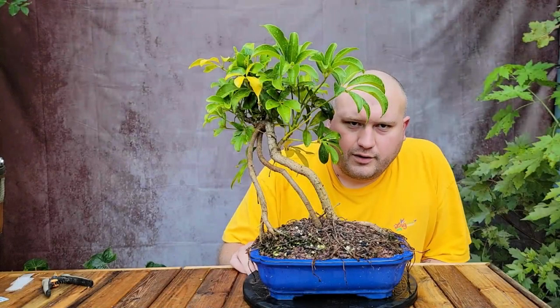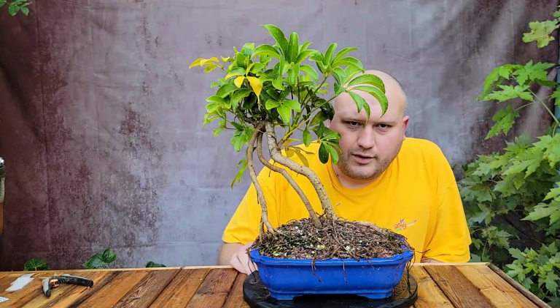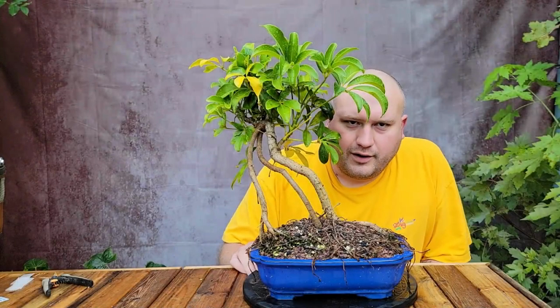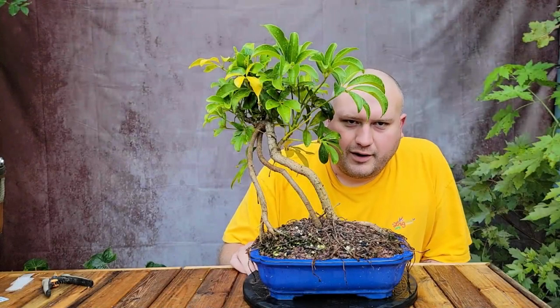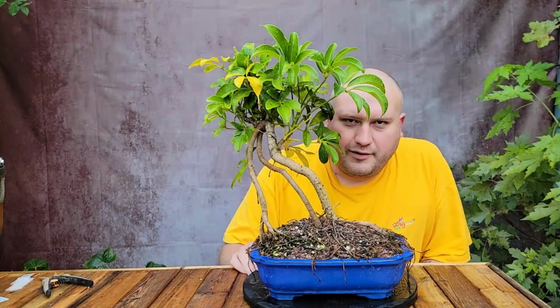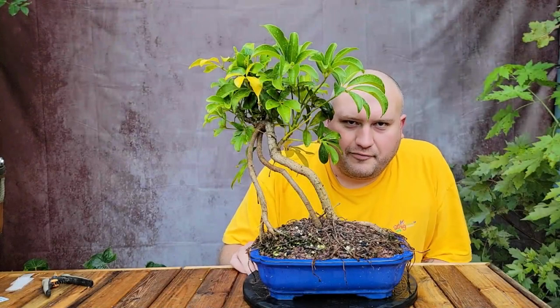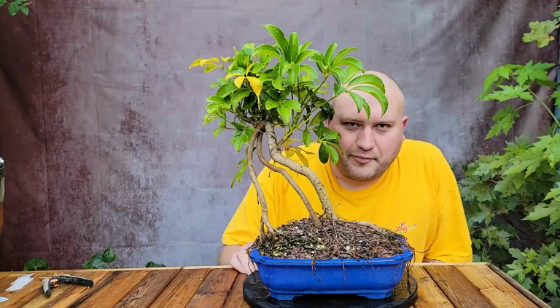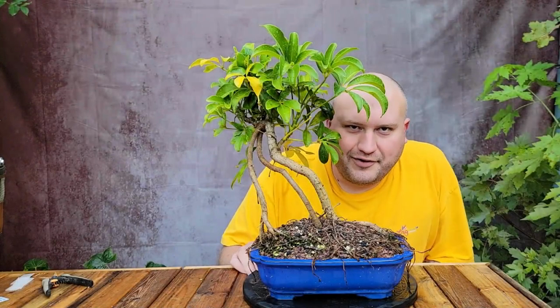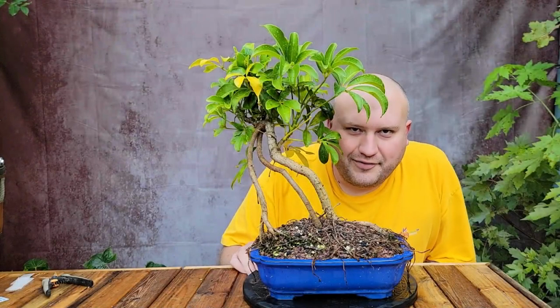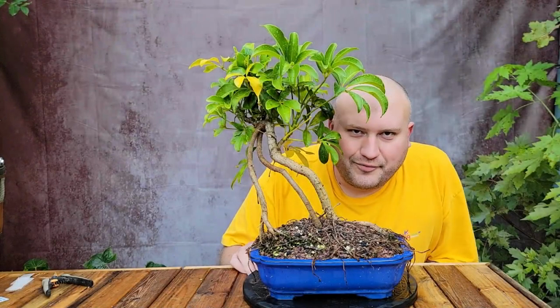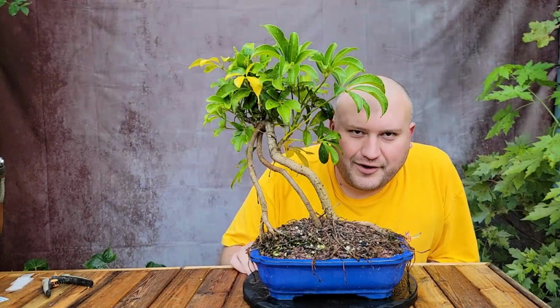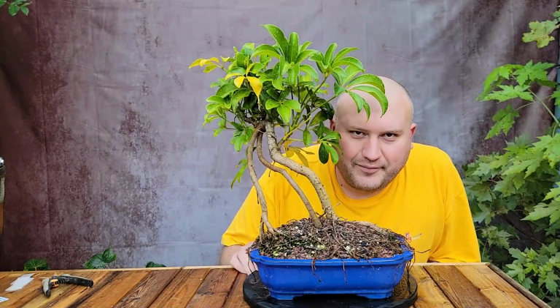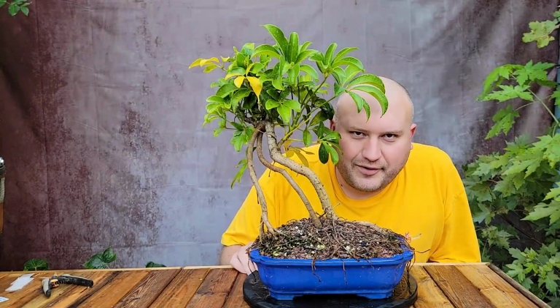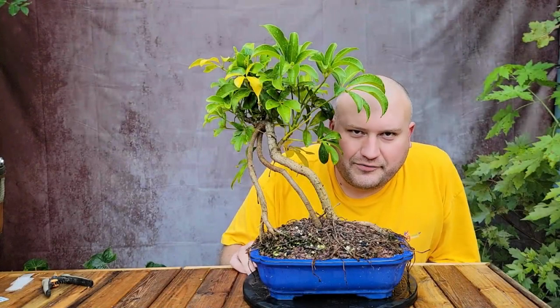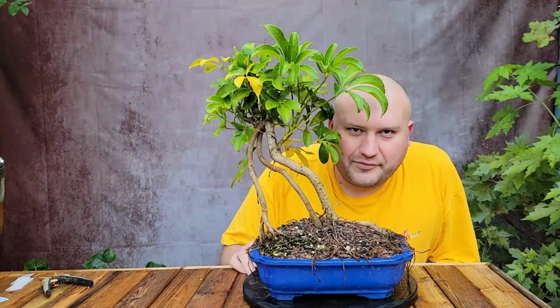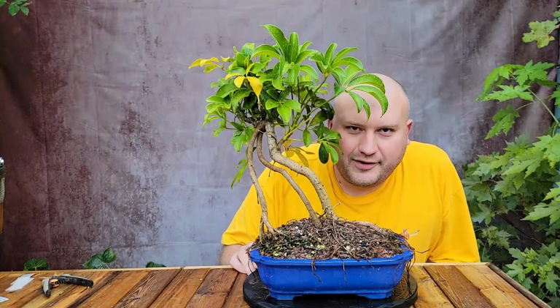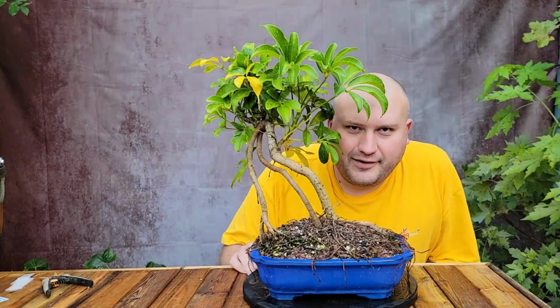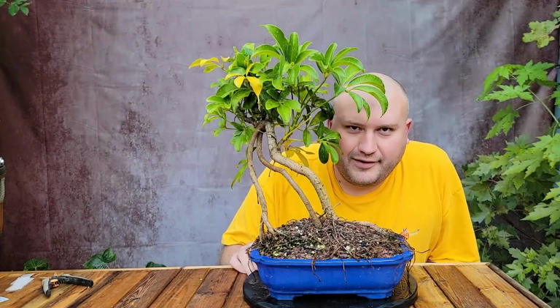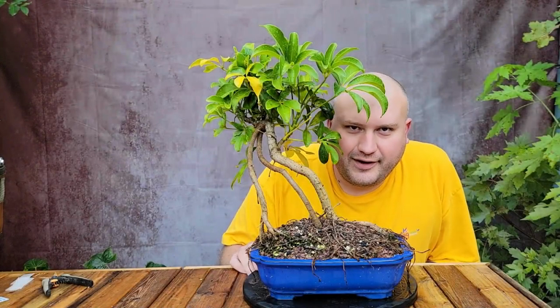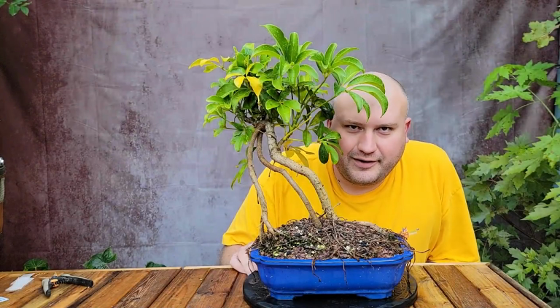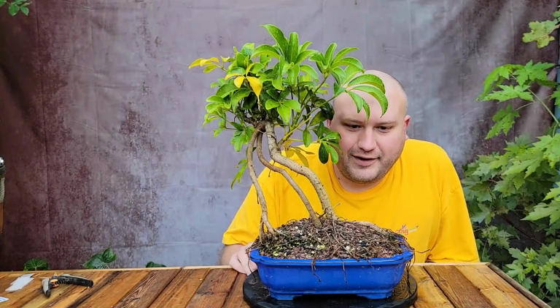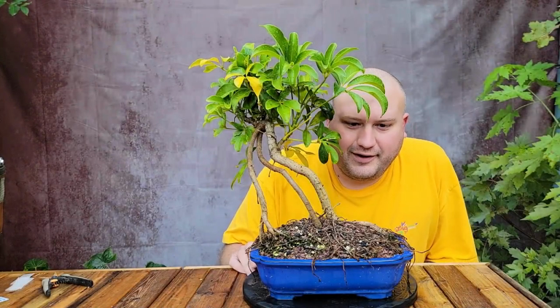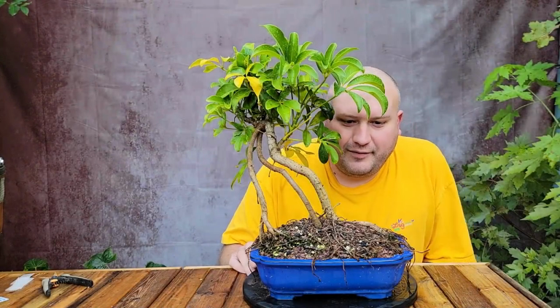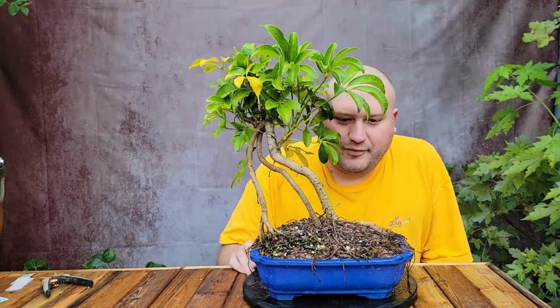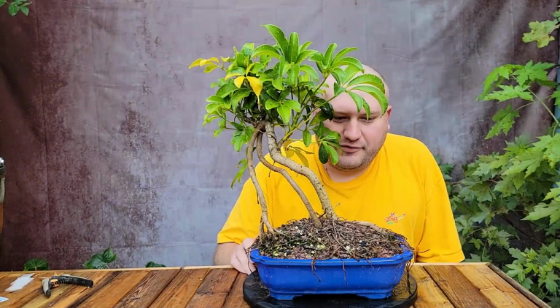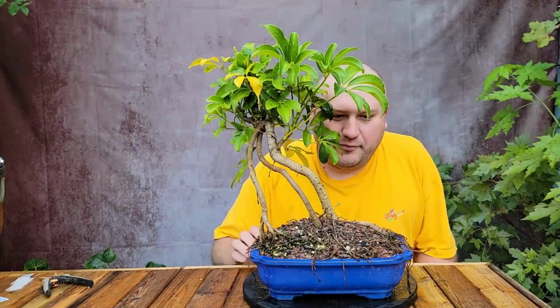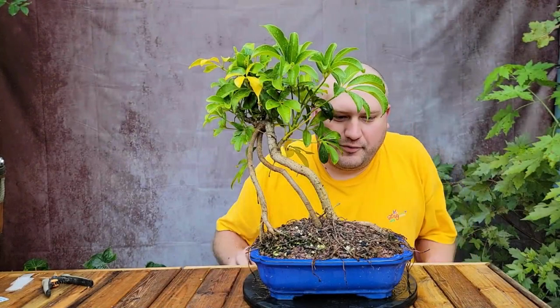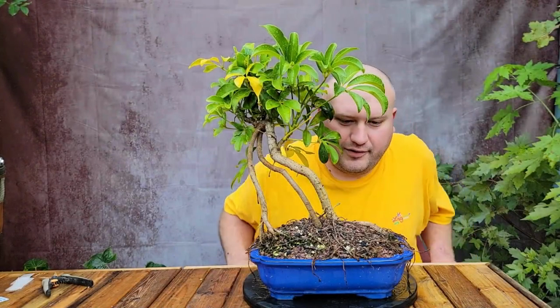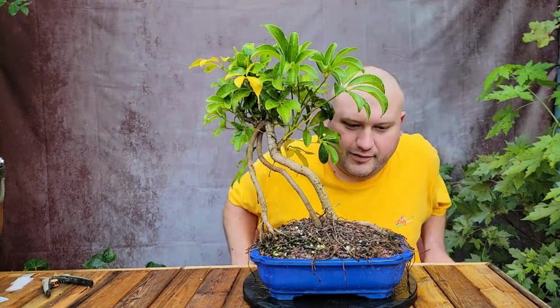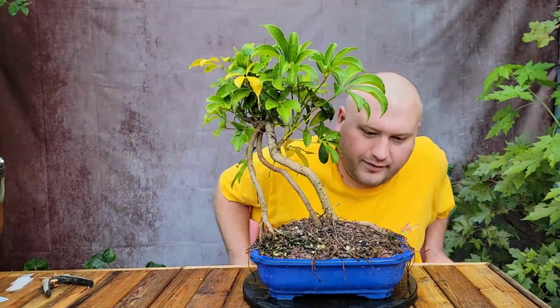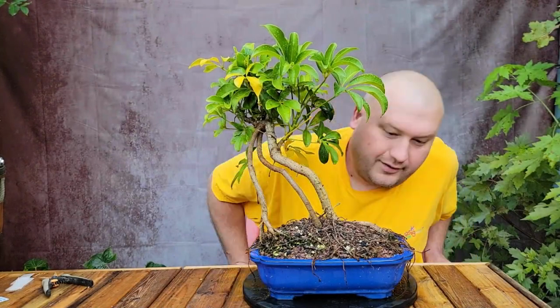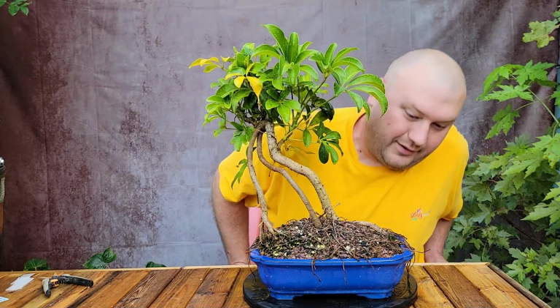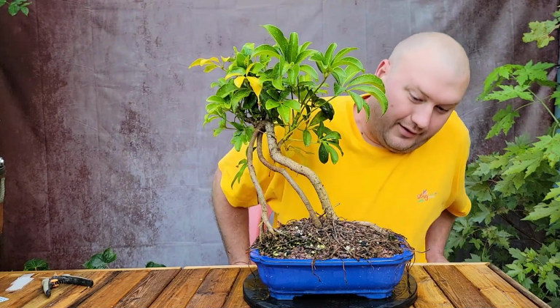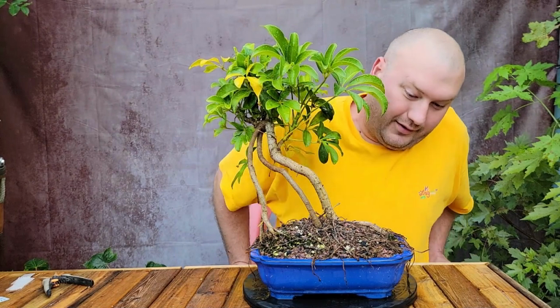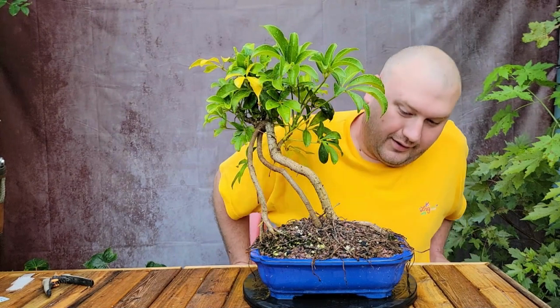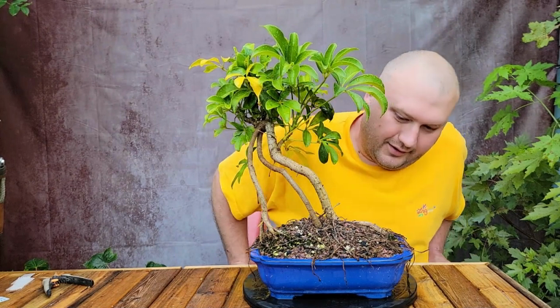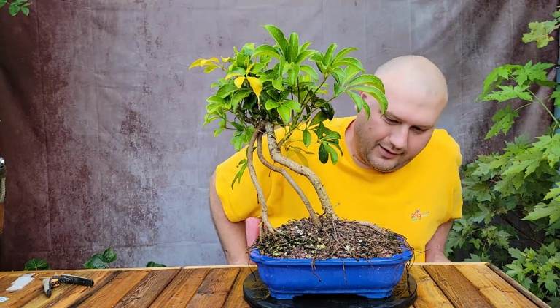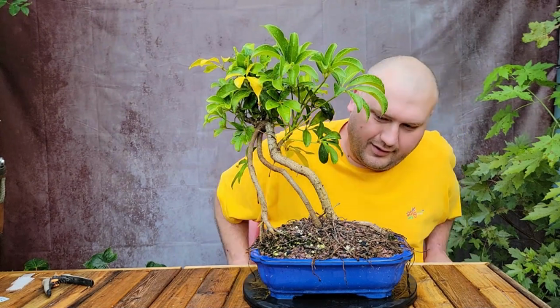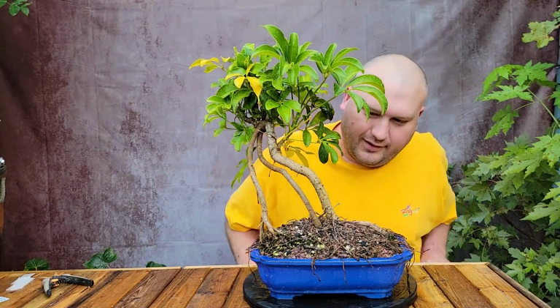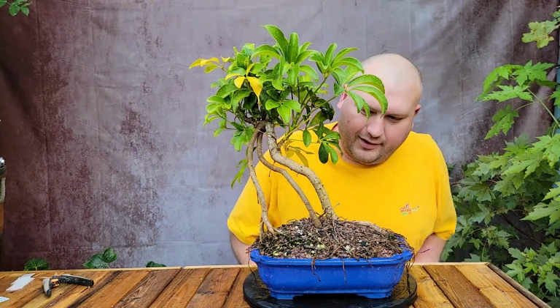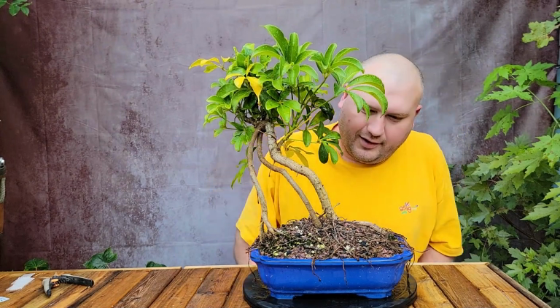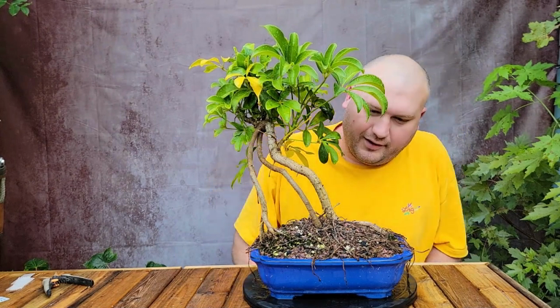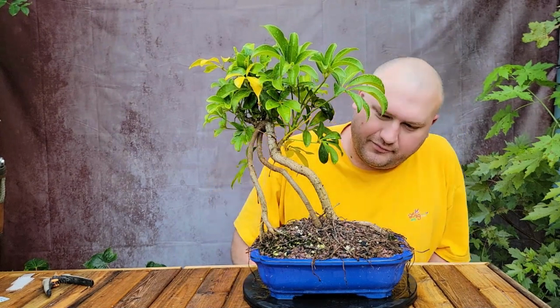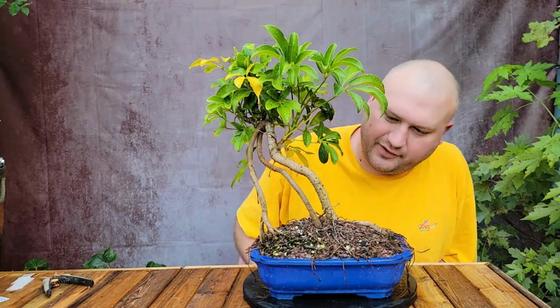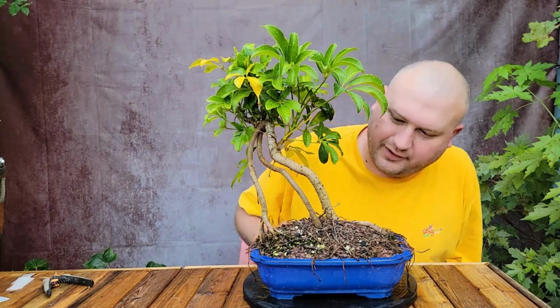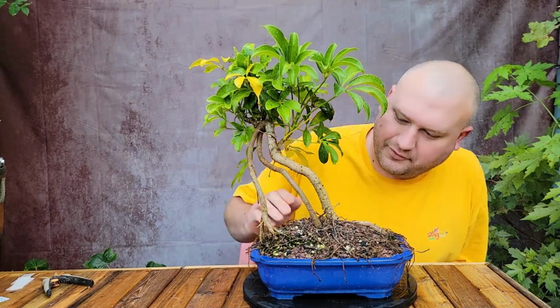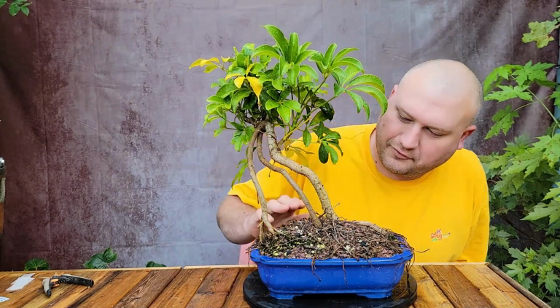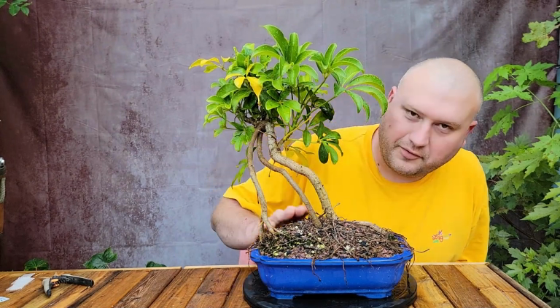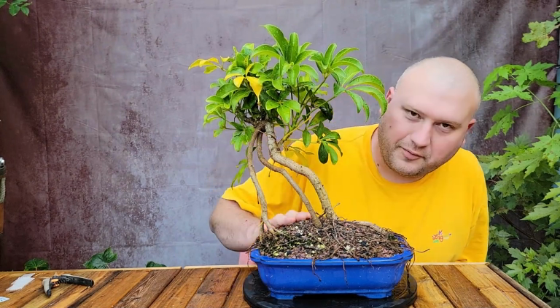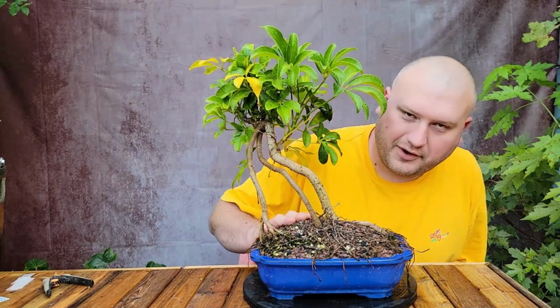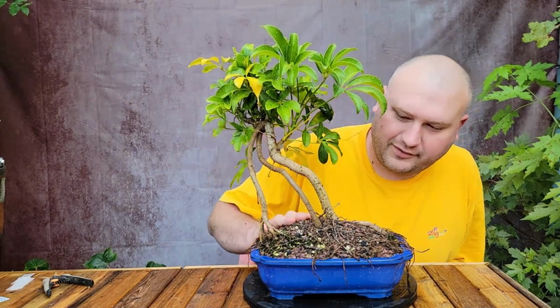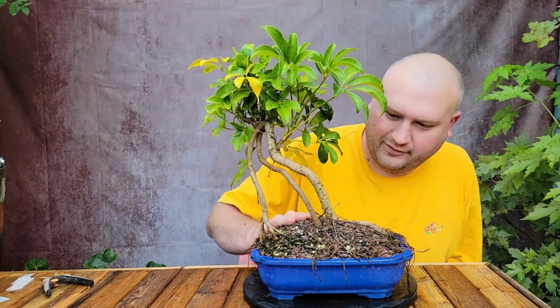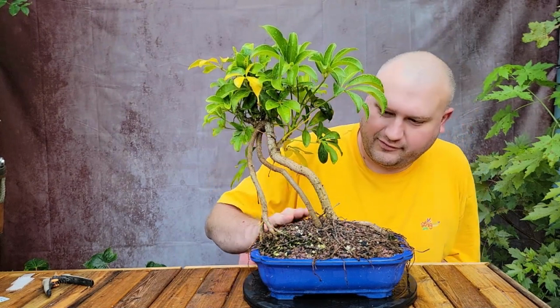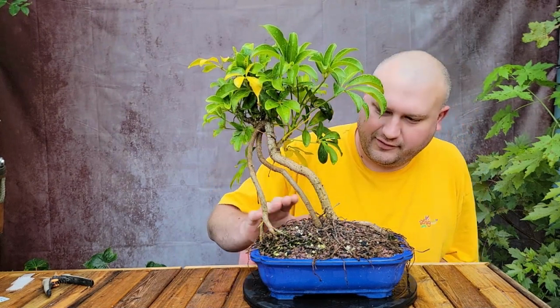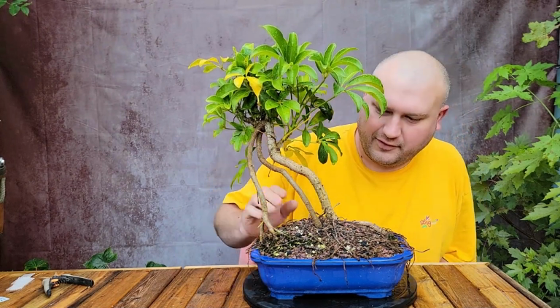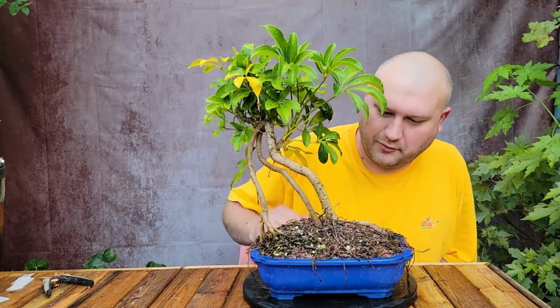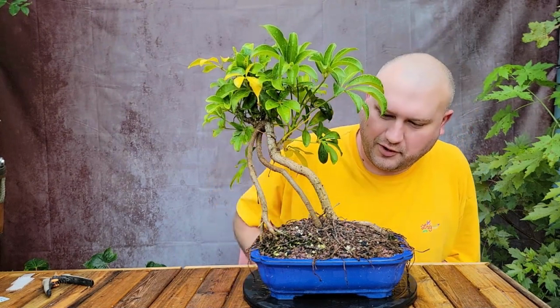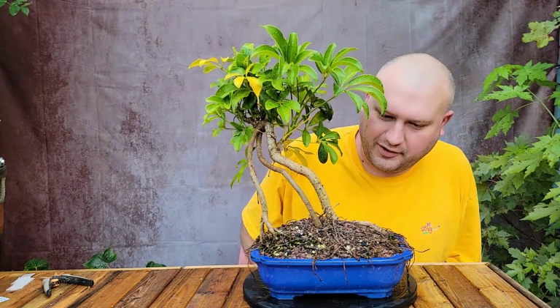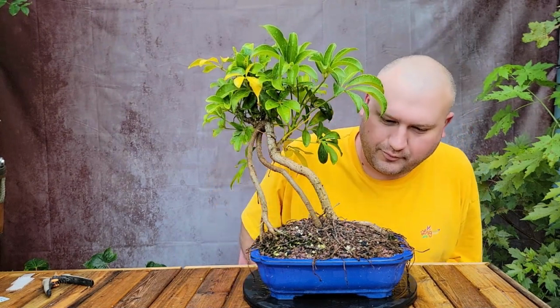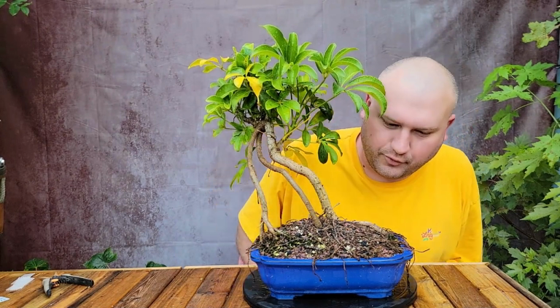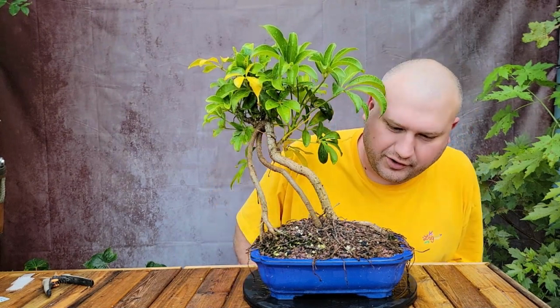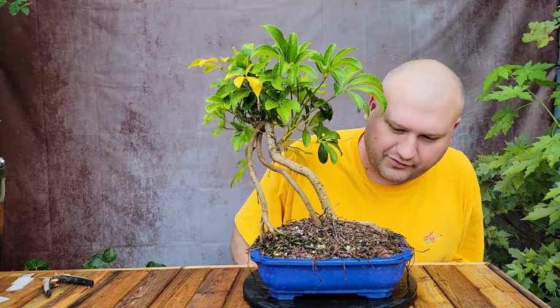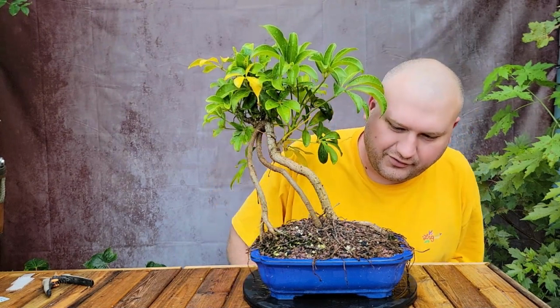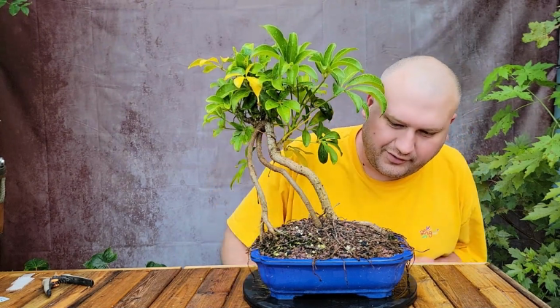Hi everybody, Brandon Besser here, aka Mr. B. Today I'm going to repot this Hawaiian umbrella tree.